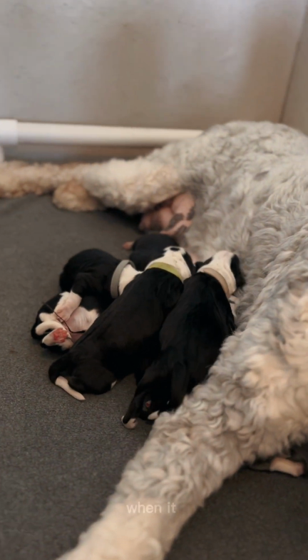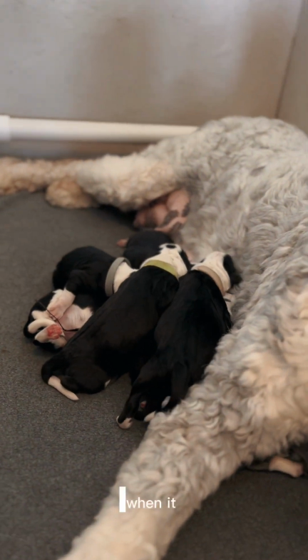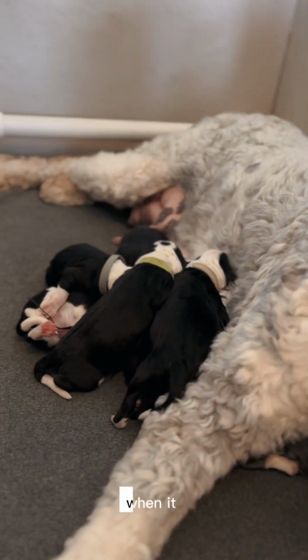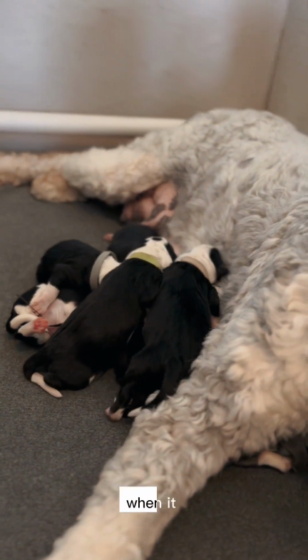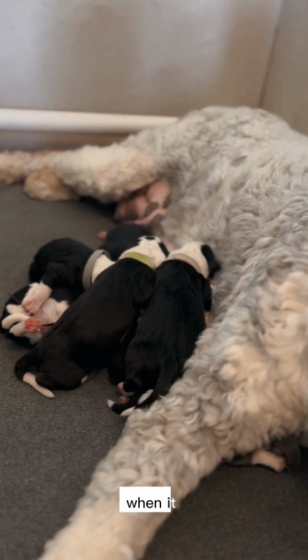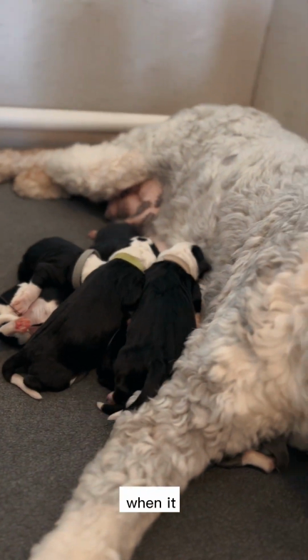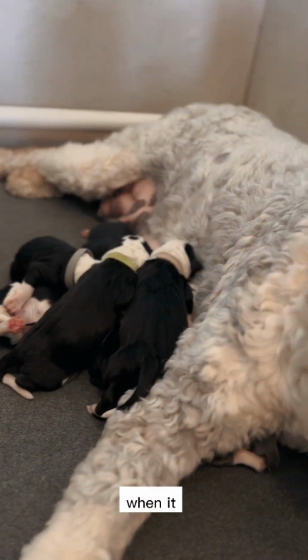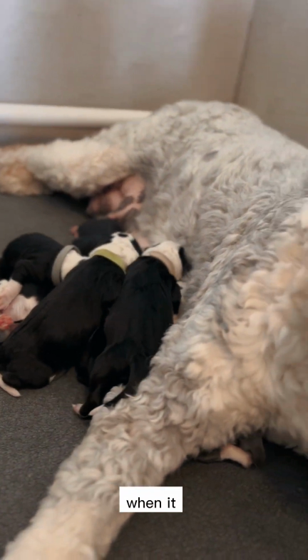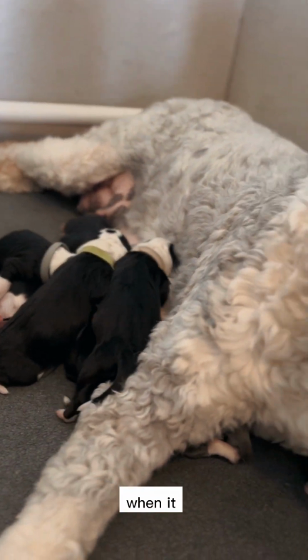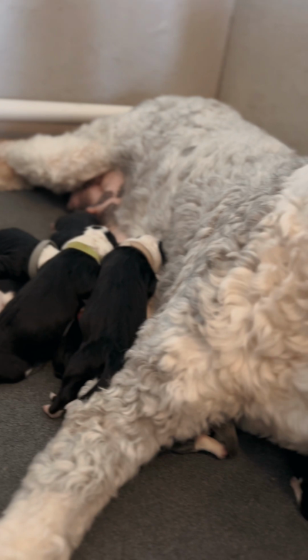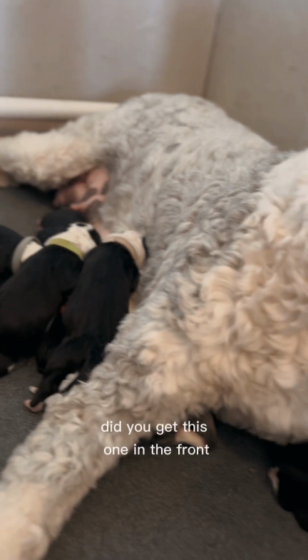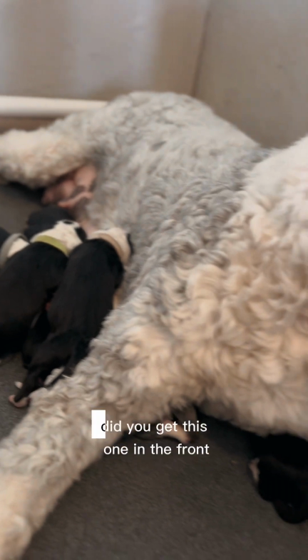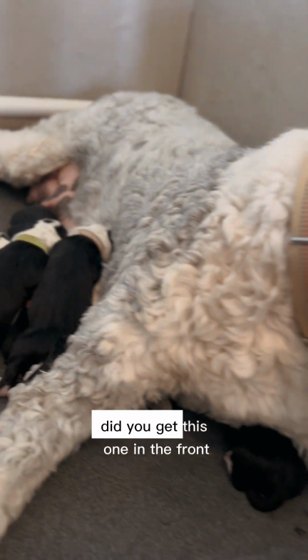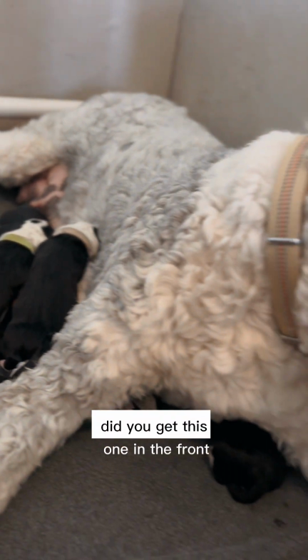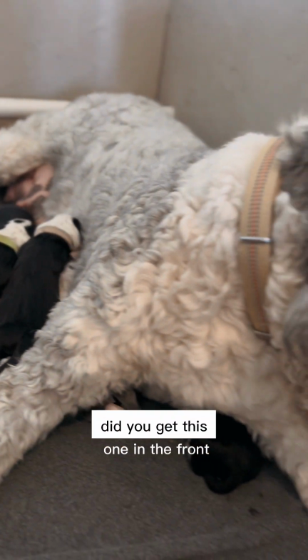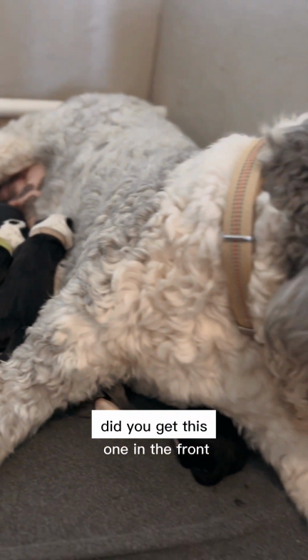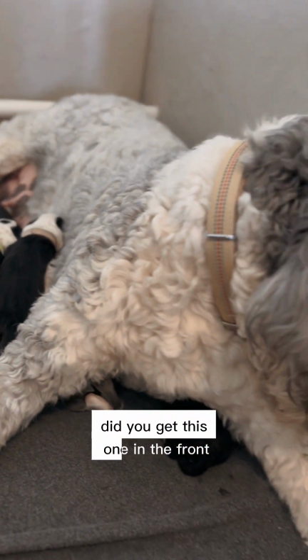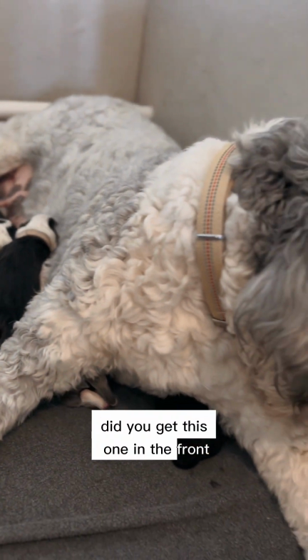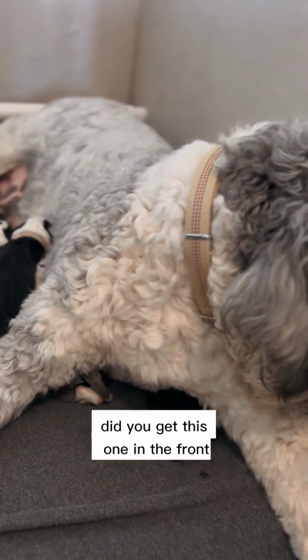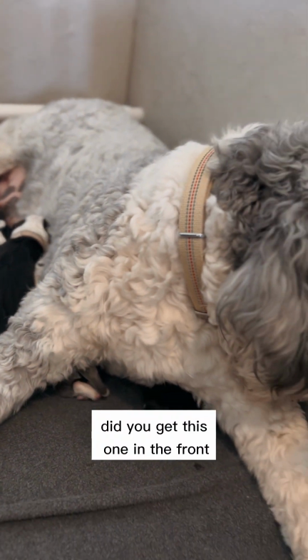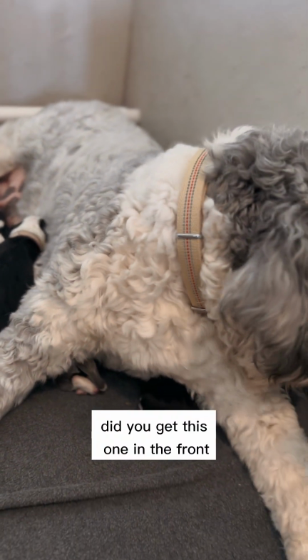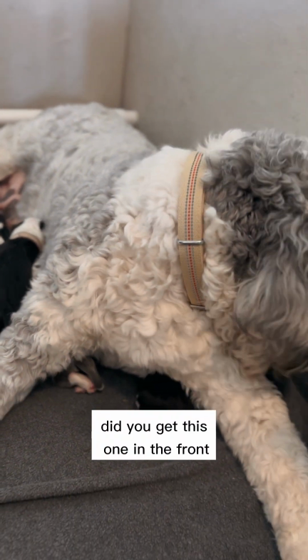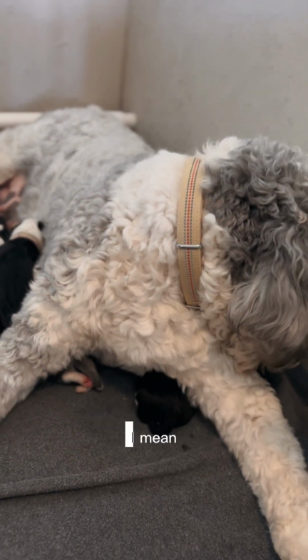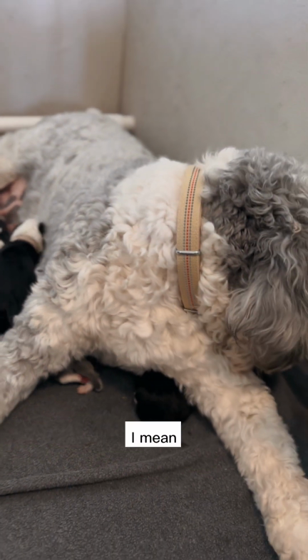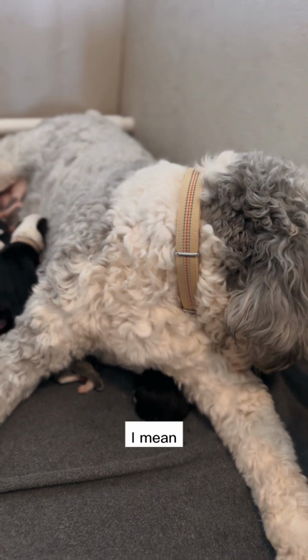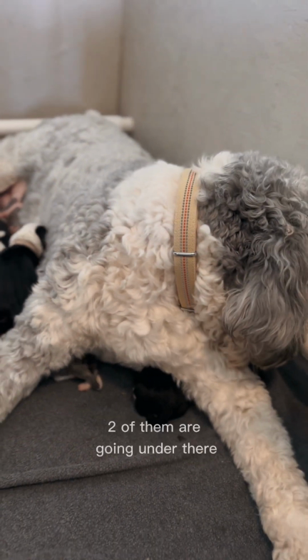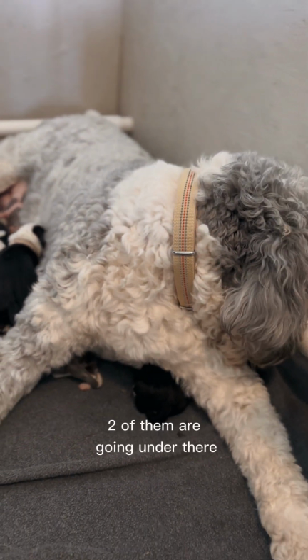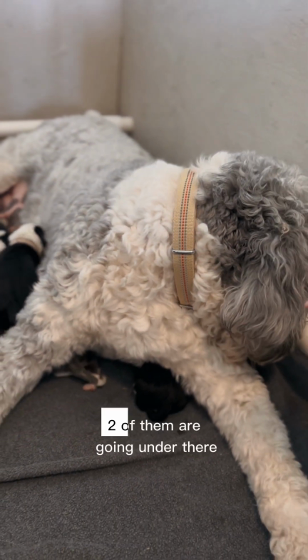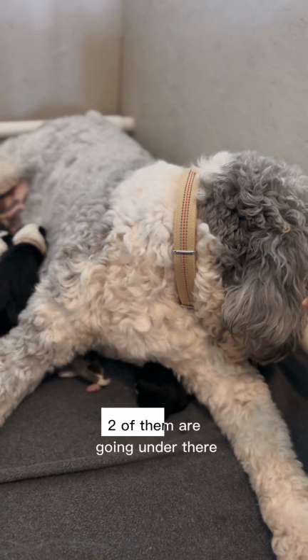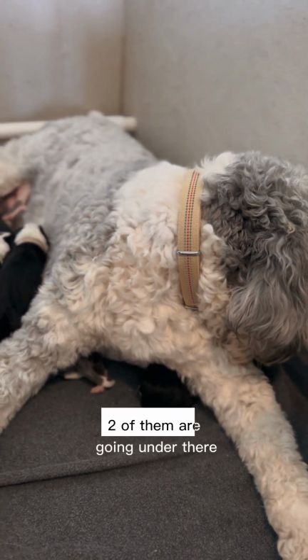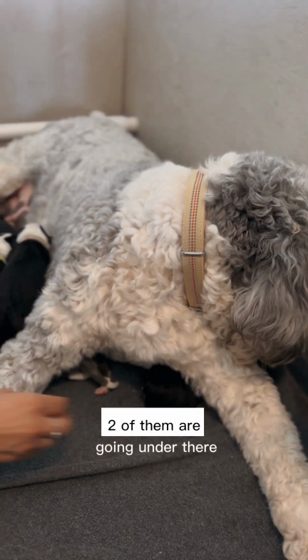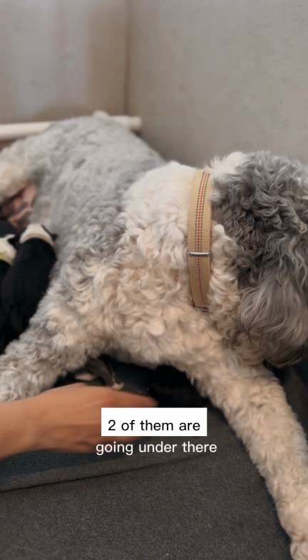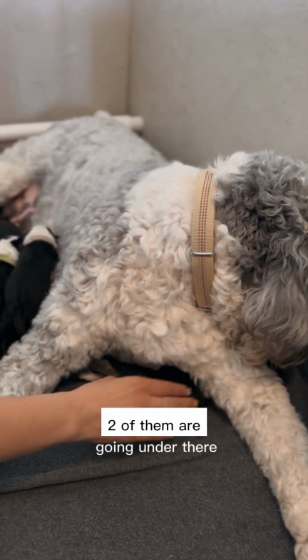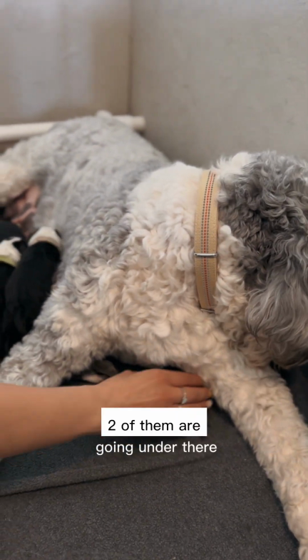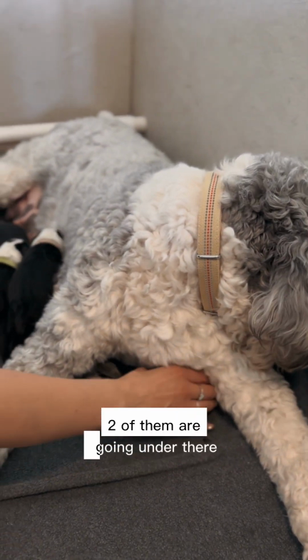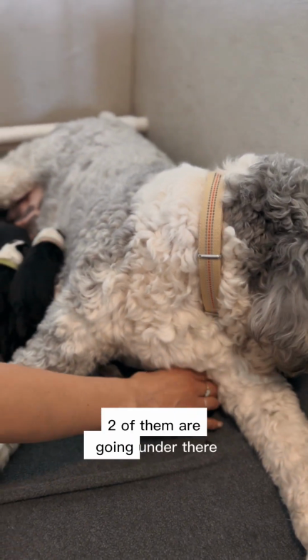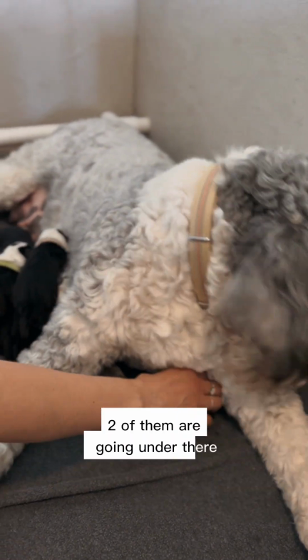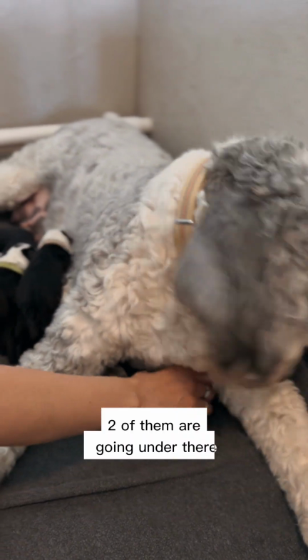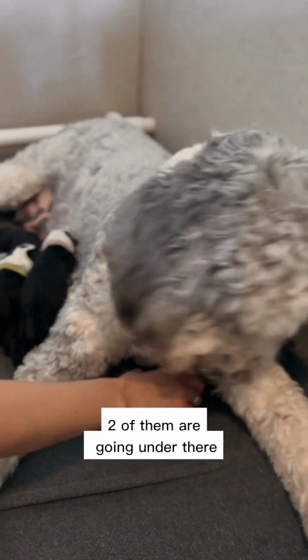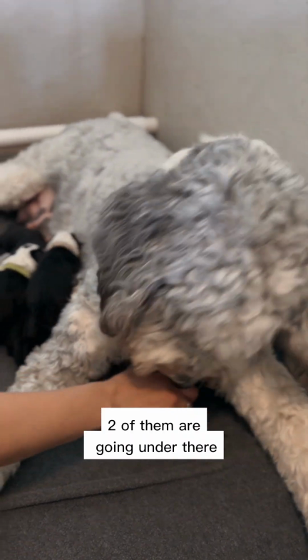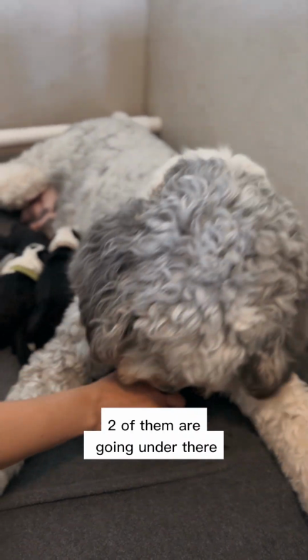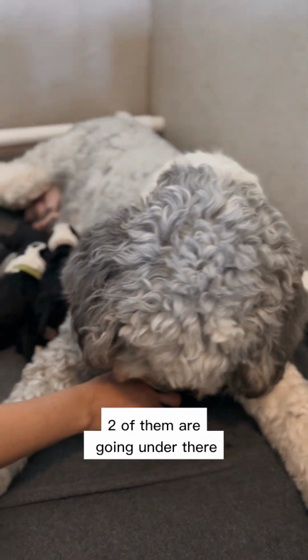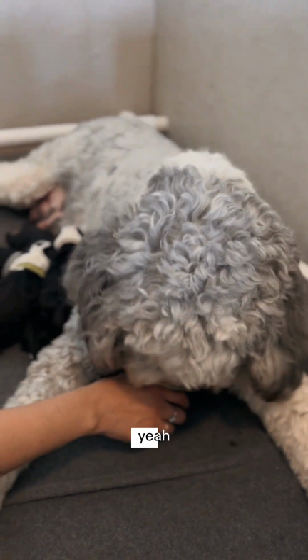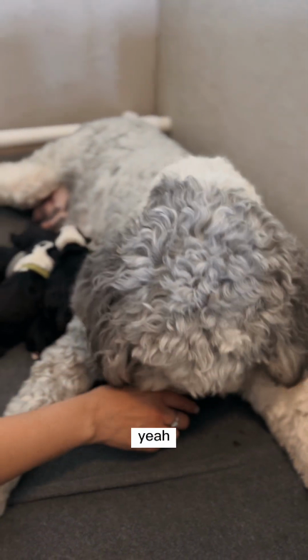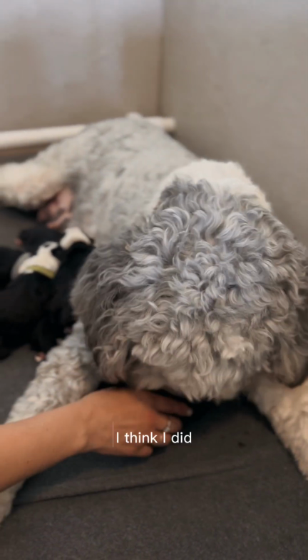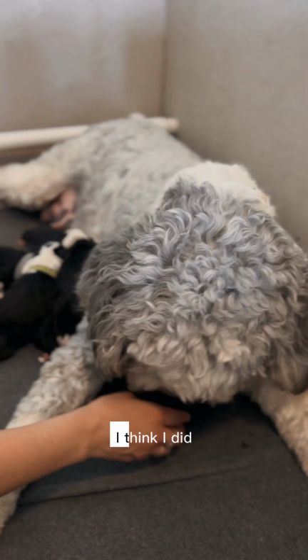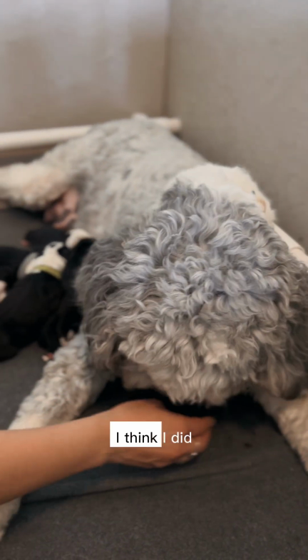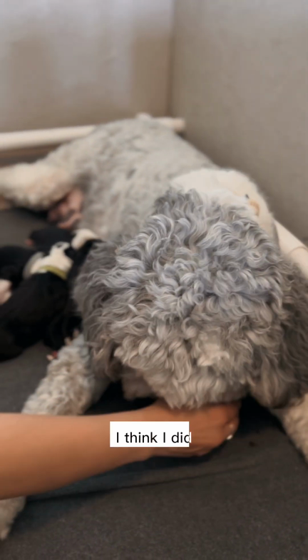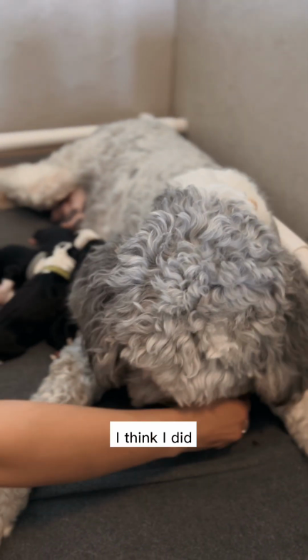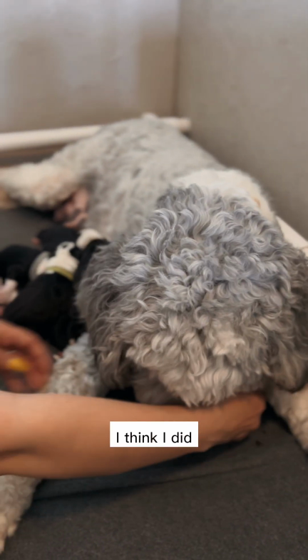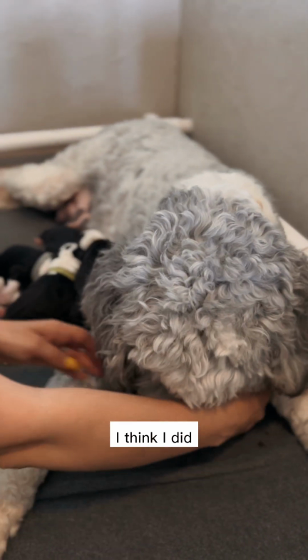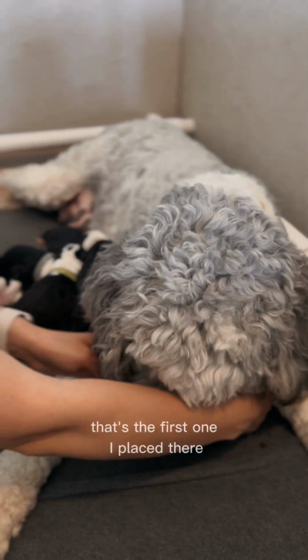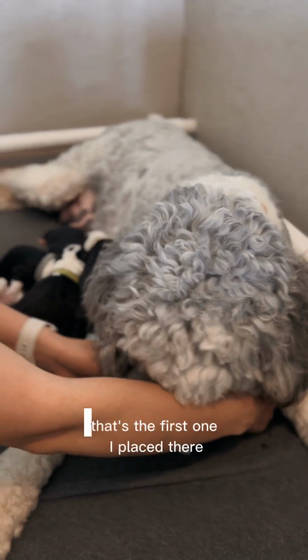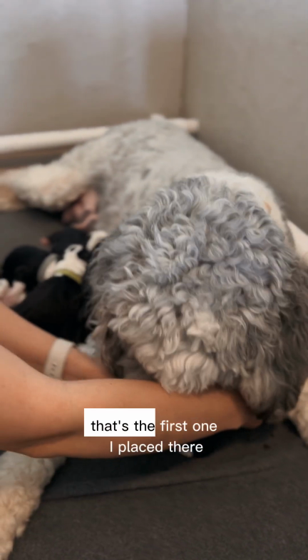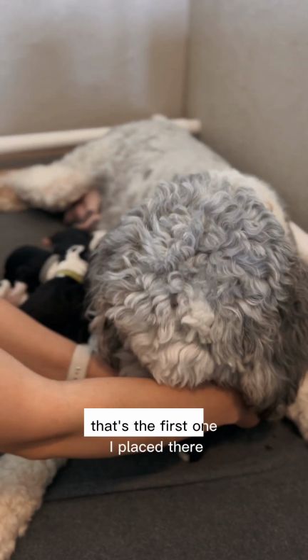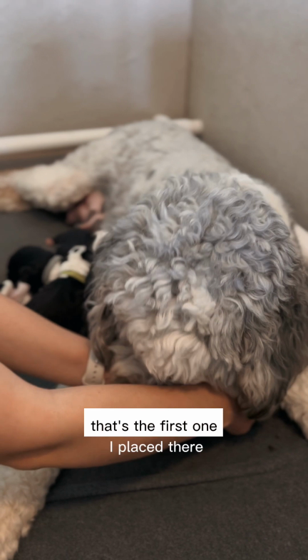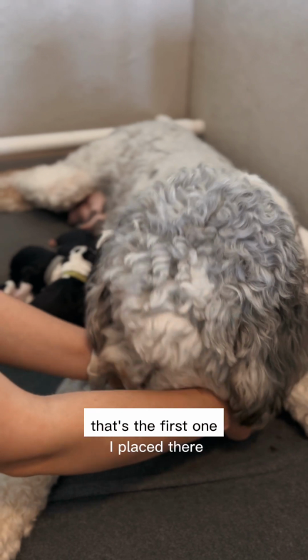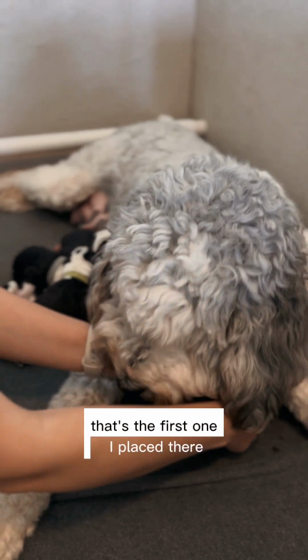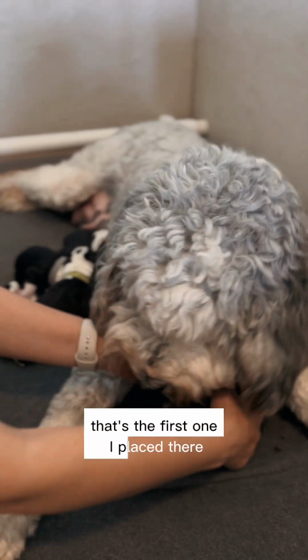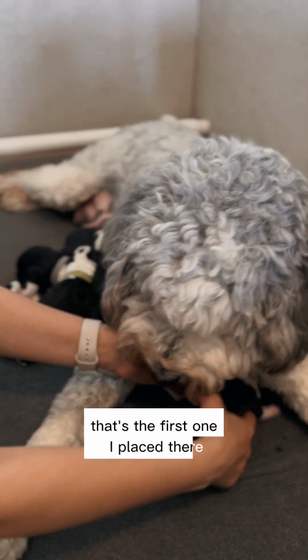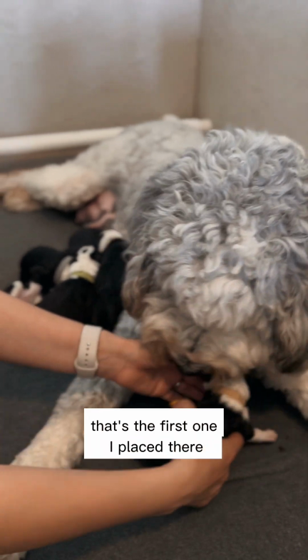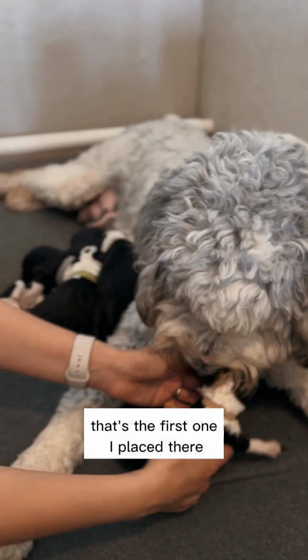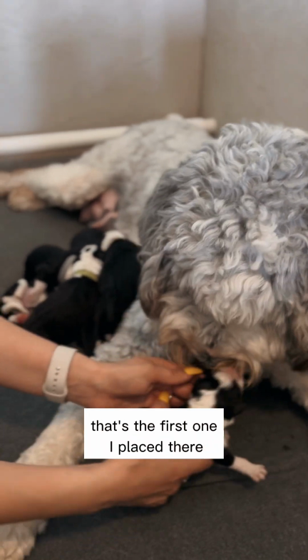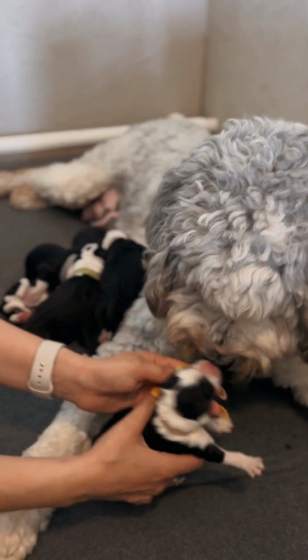What is this one? Did you get this one? Mommy, two of them are going under. Yeah, I think I did — that's the first one I placed.